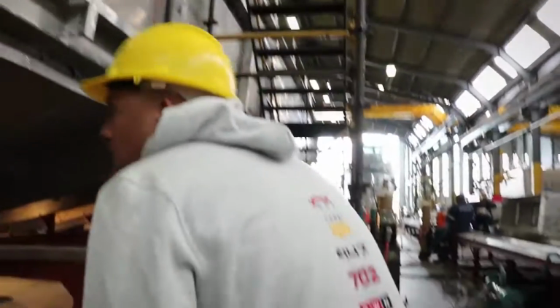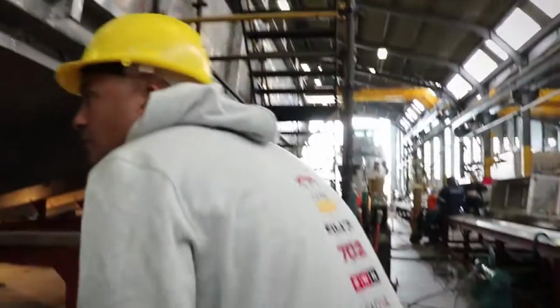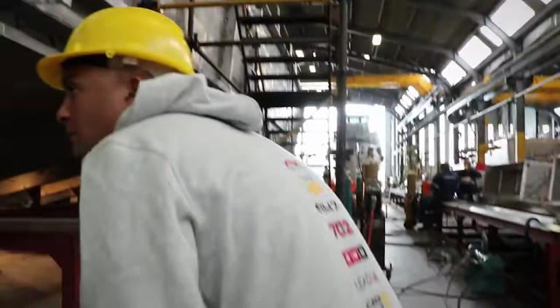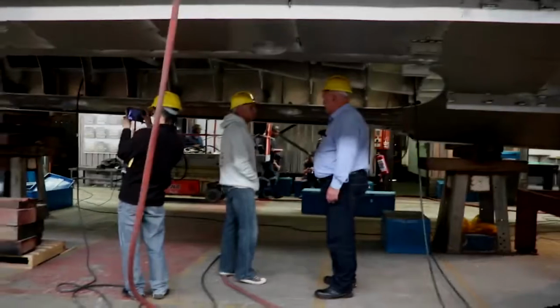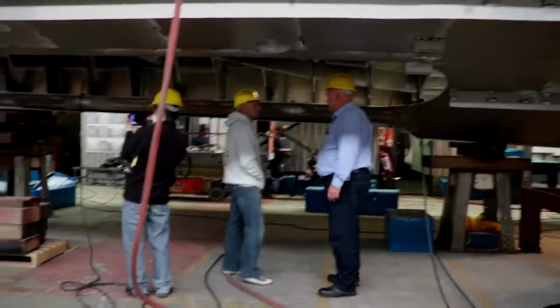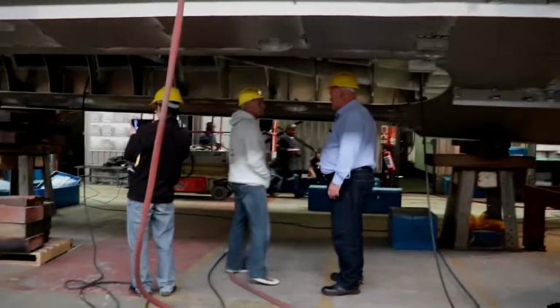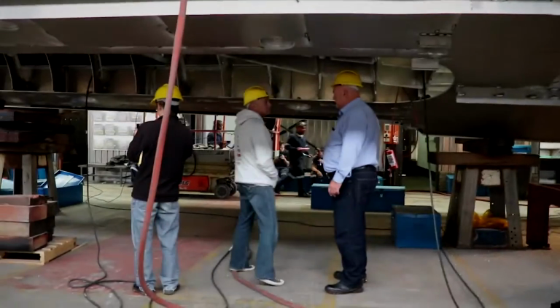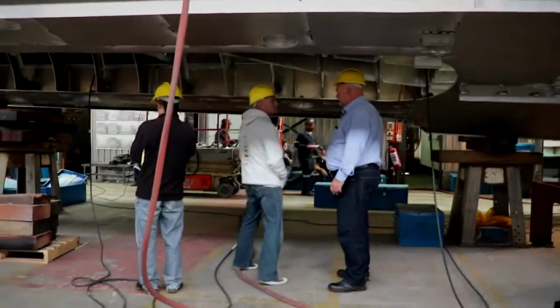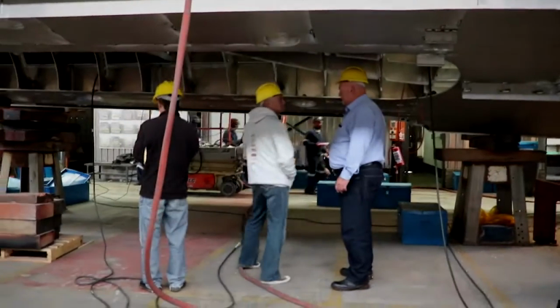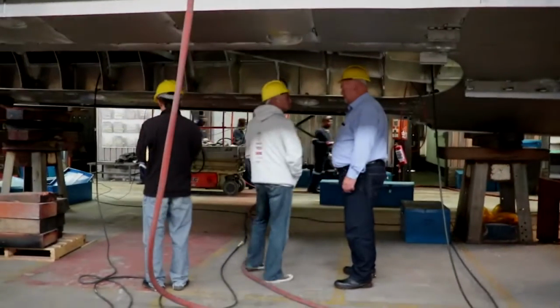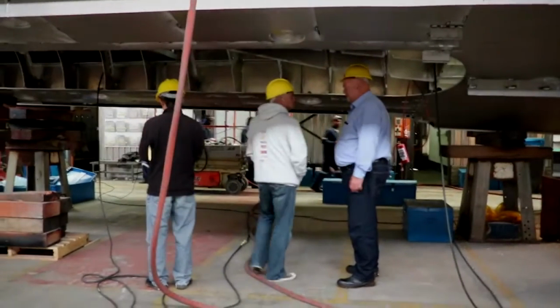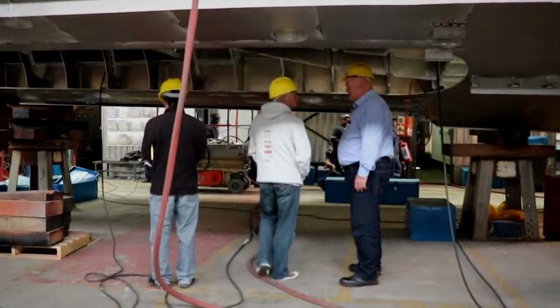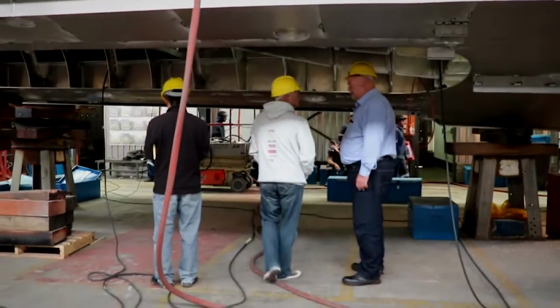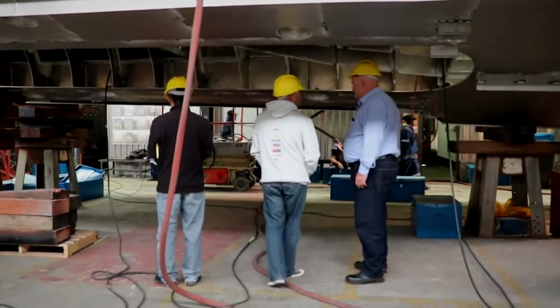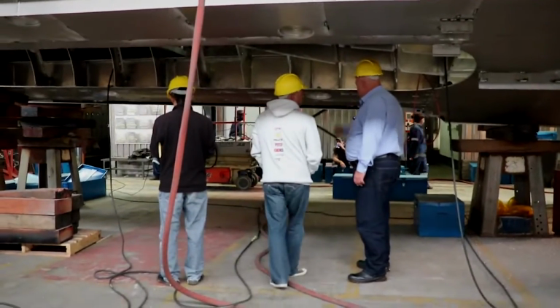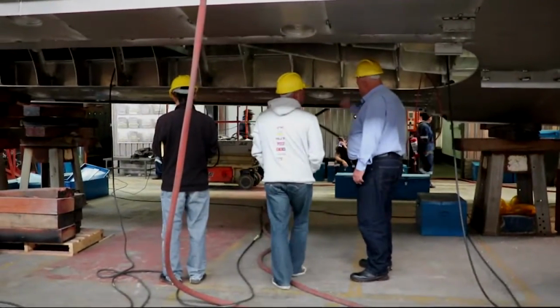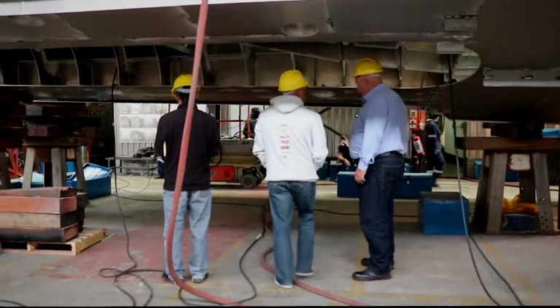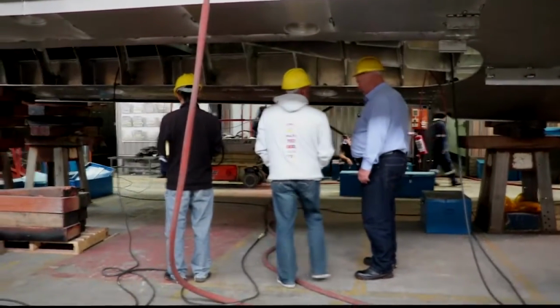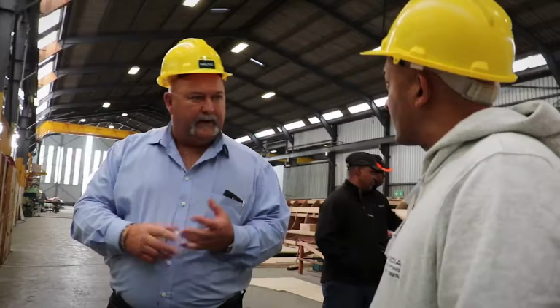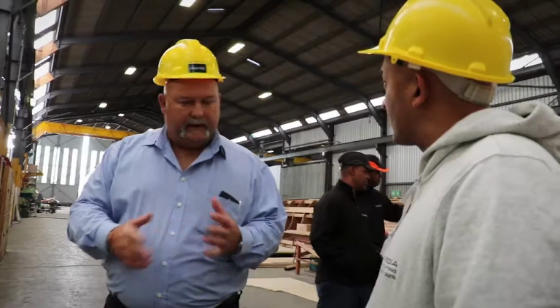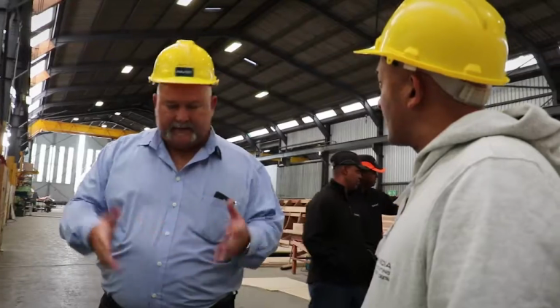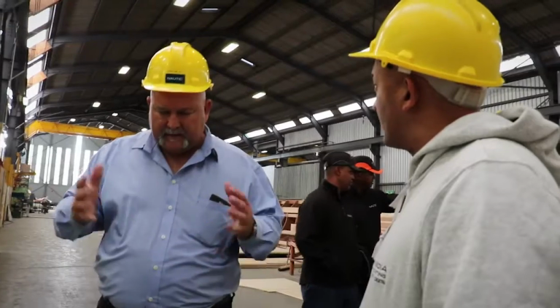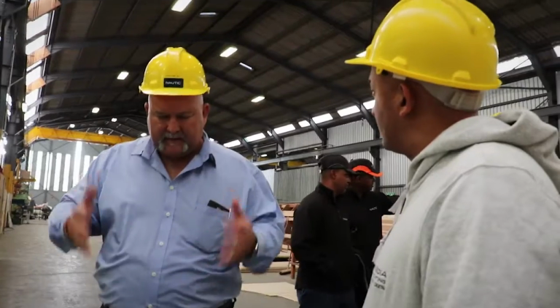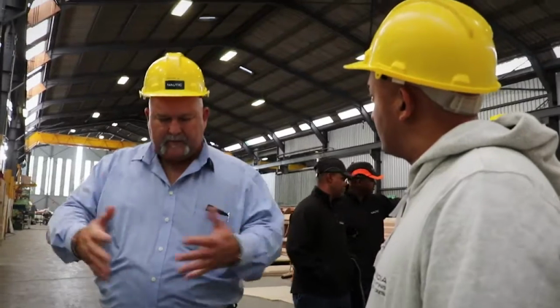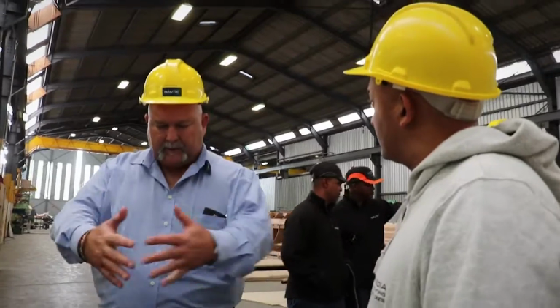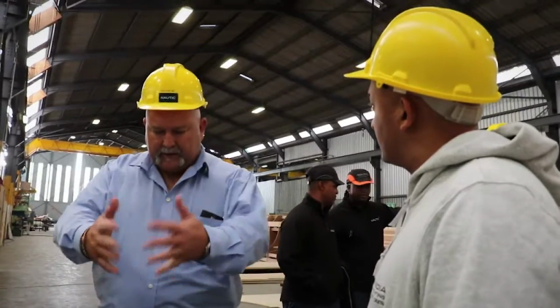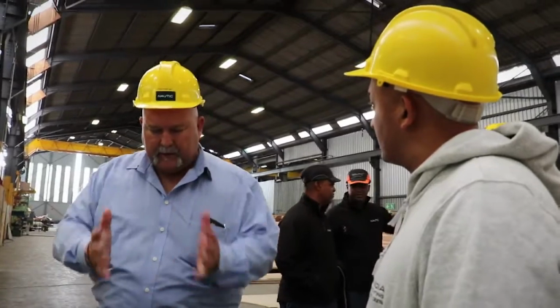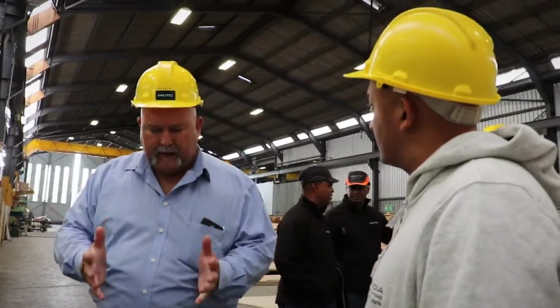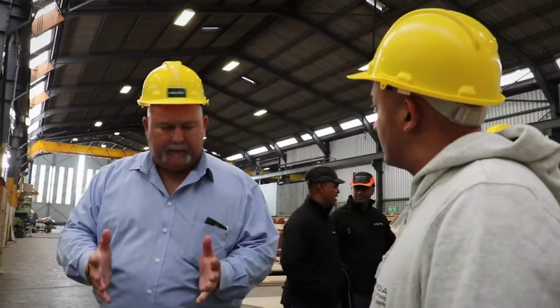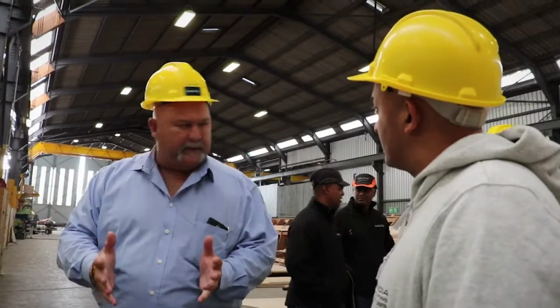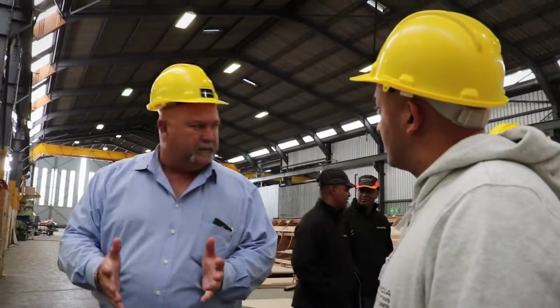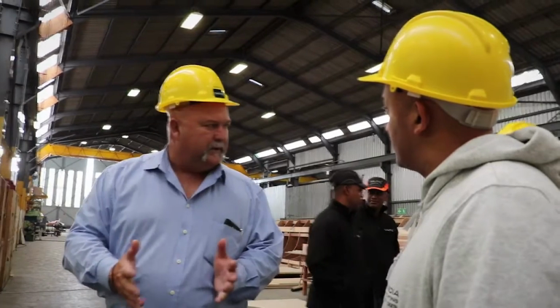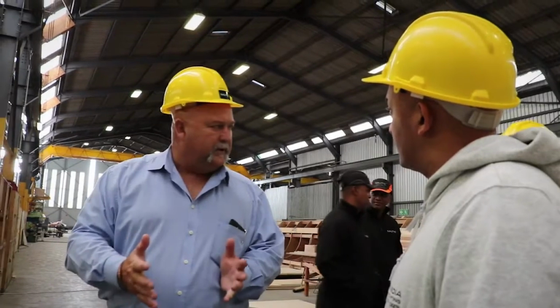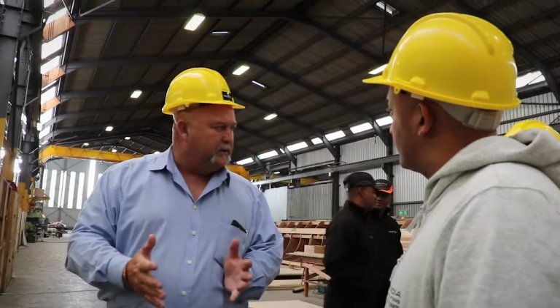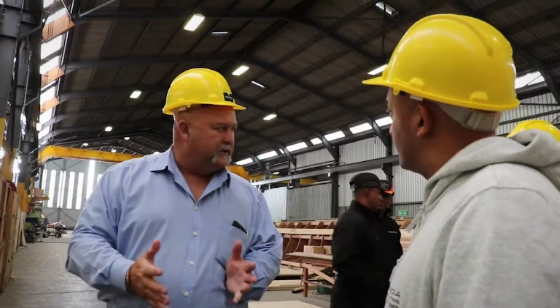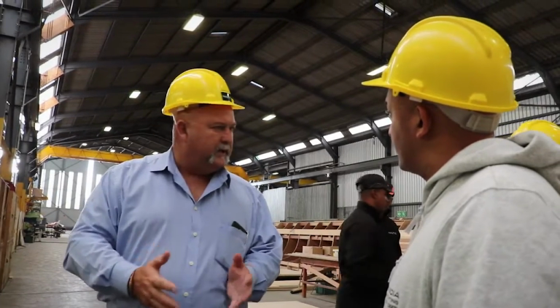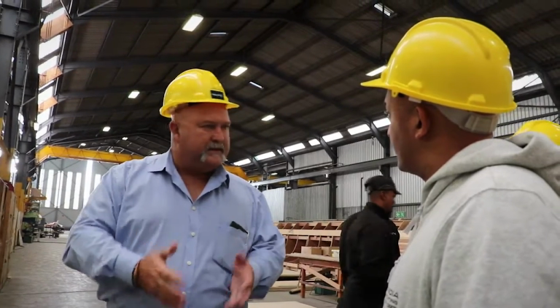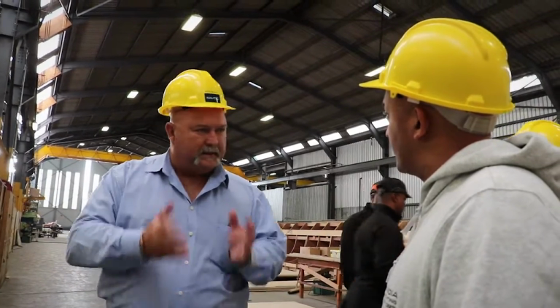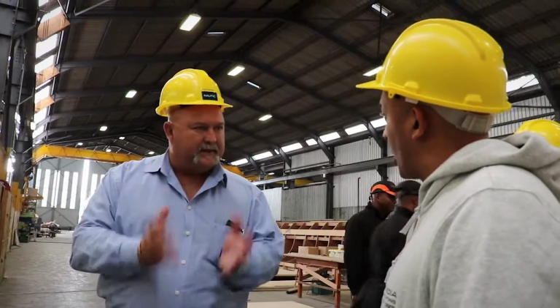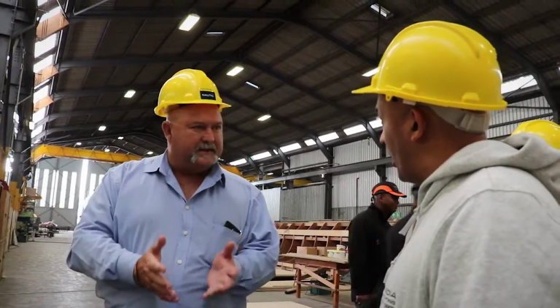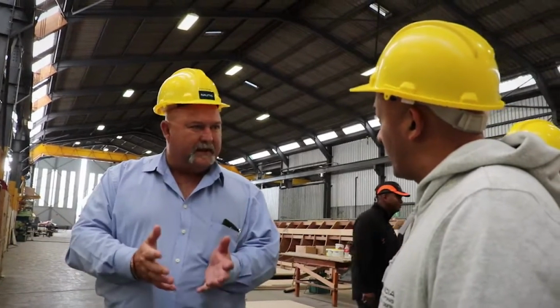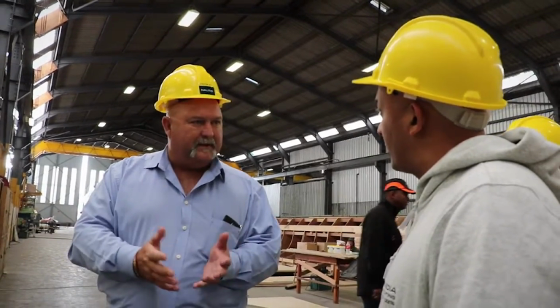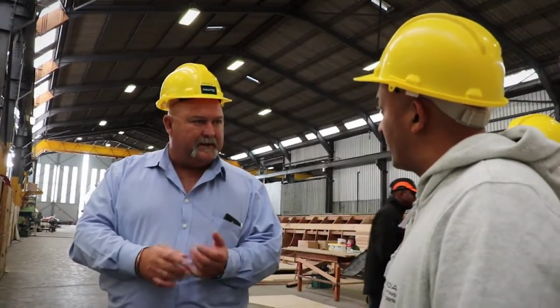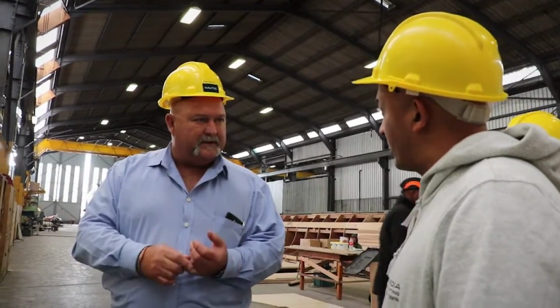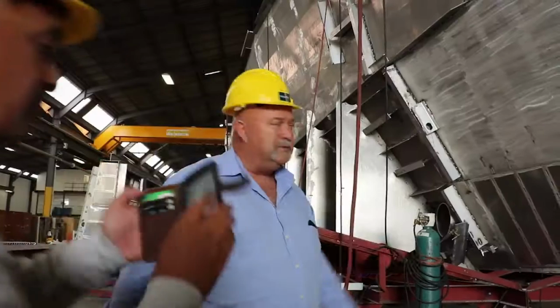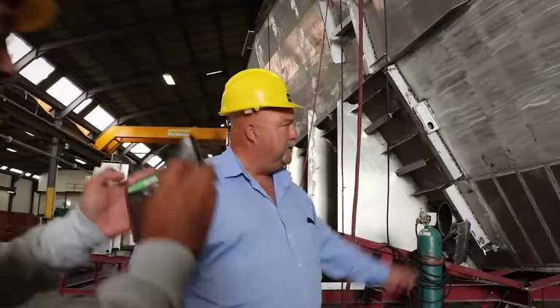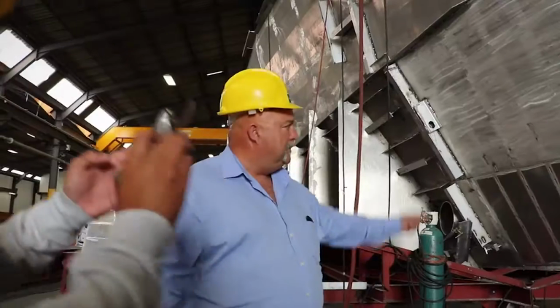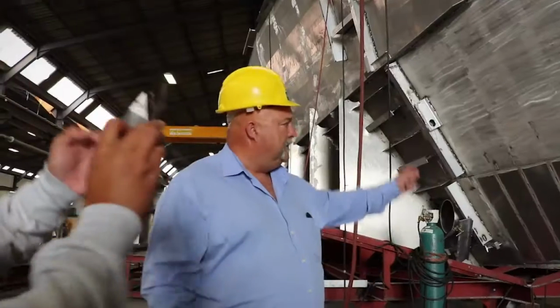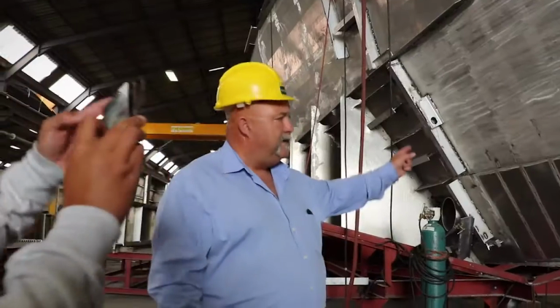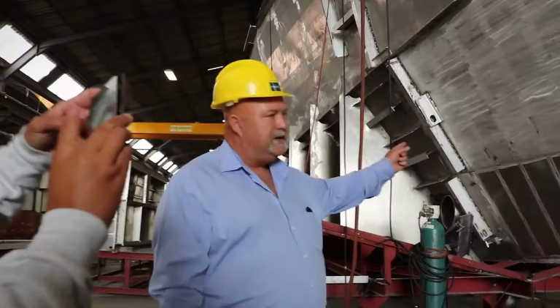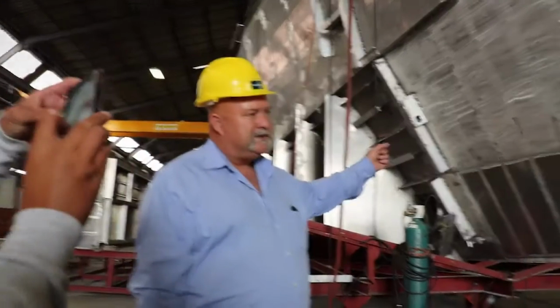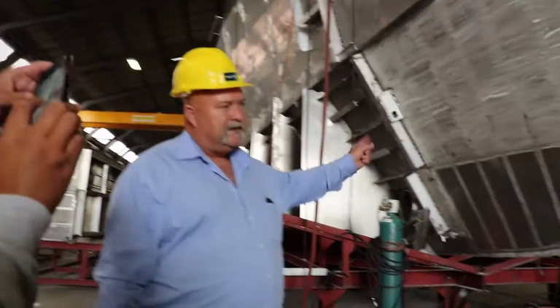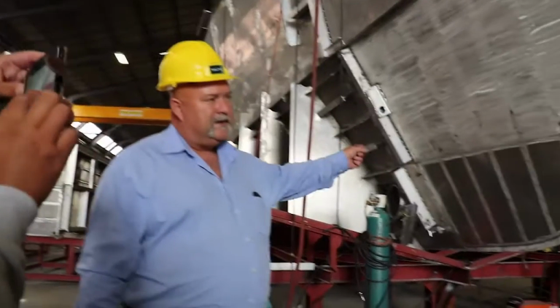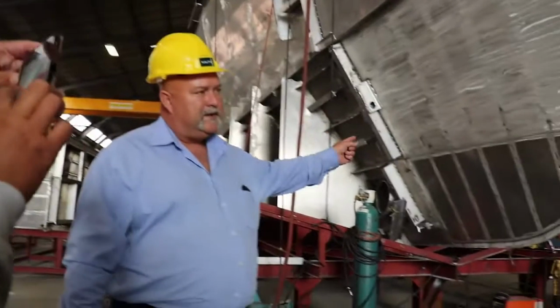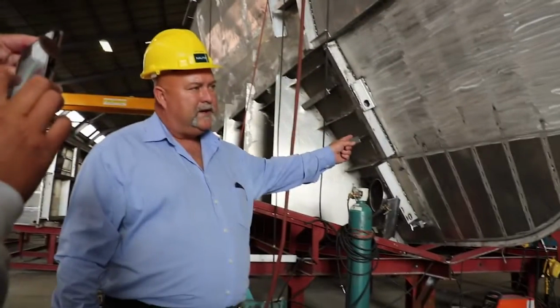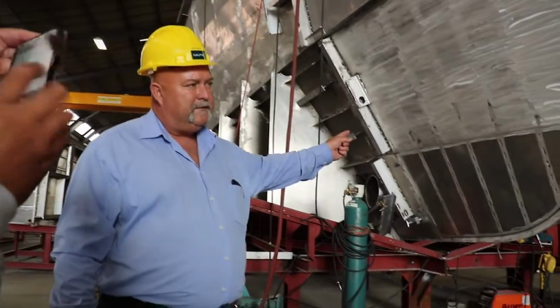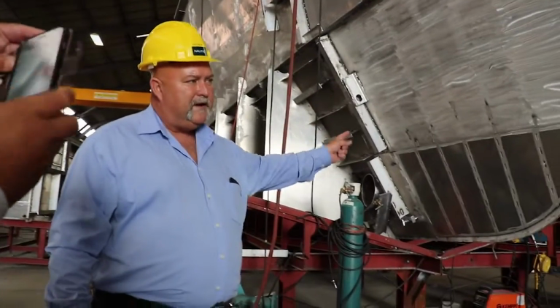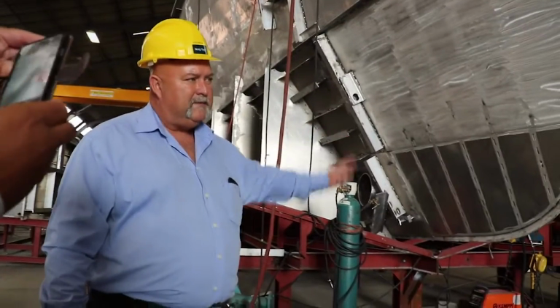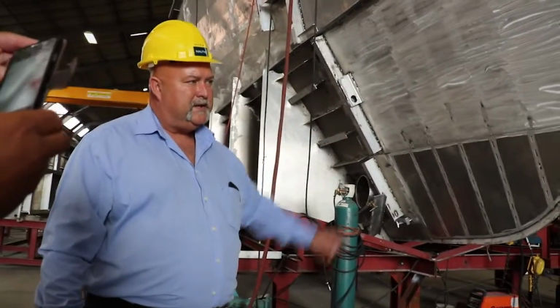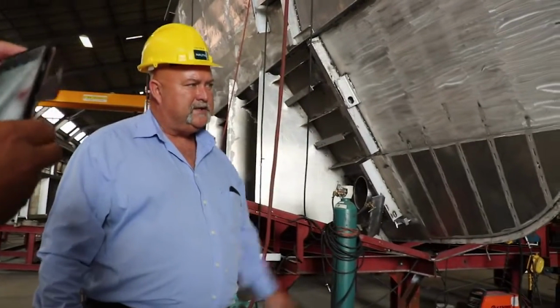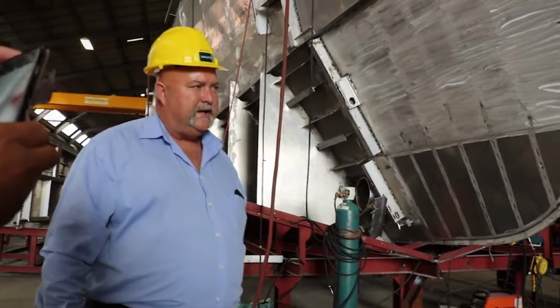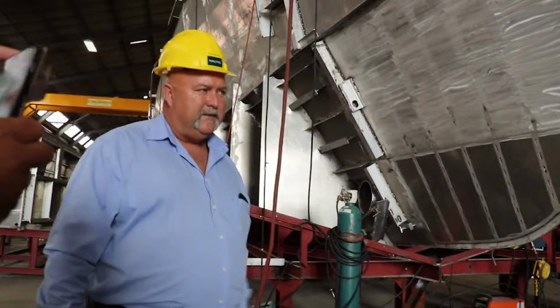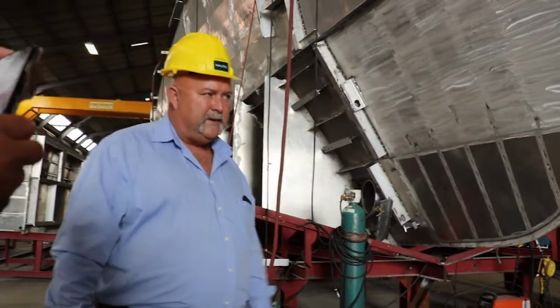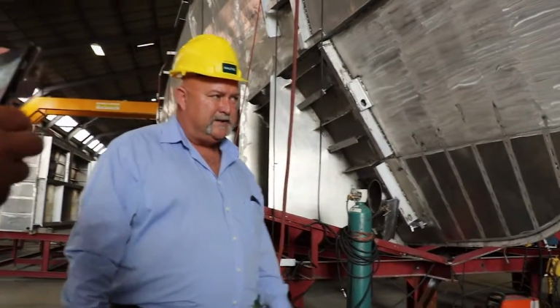We don't buy designs from anybody. We set the requirement — what the user wants — and we design the vessel. To build one of these 35-meter vessels takes 11 months.